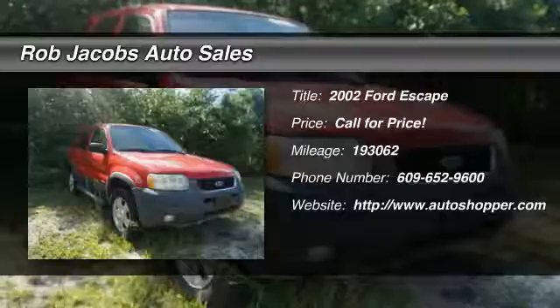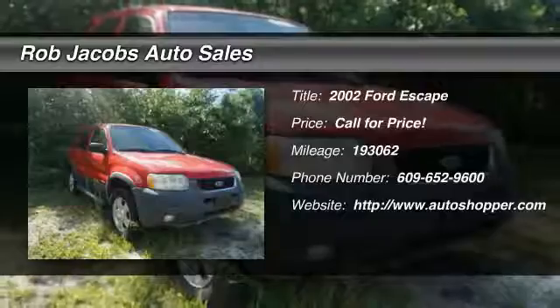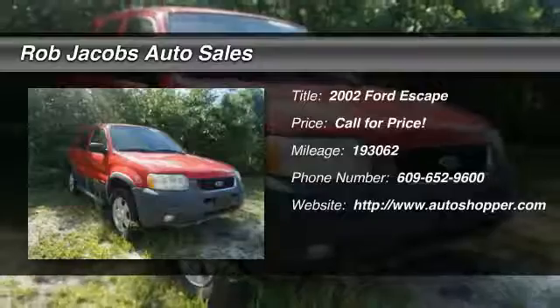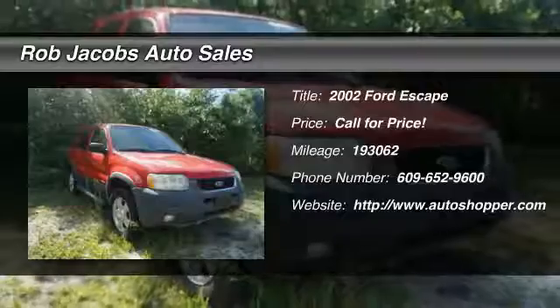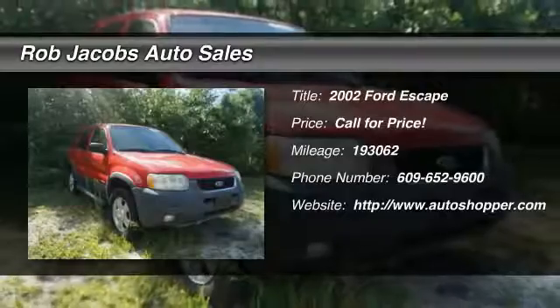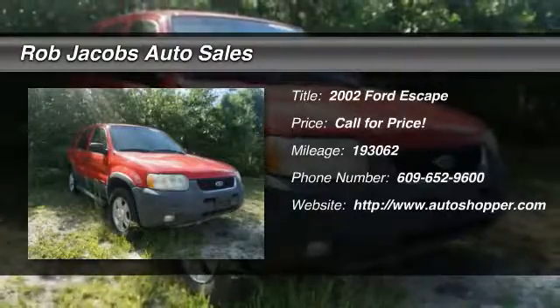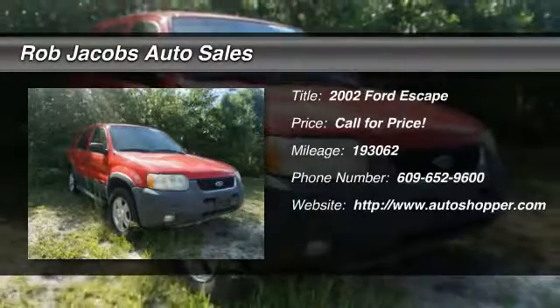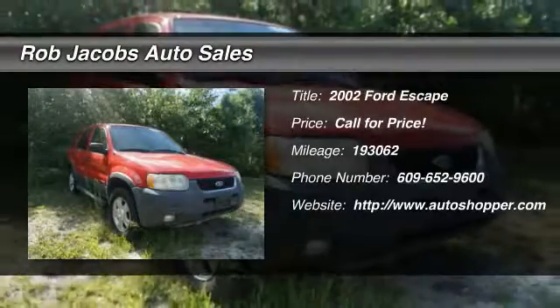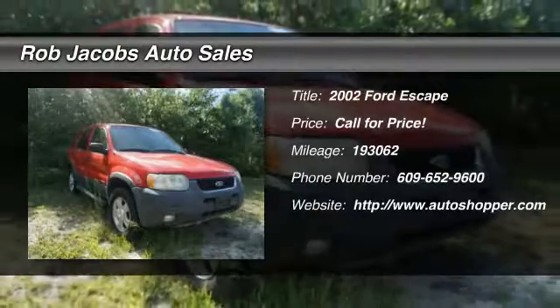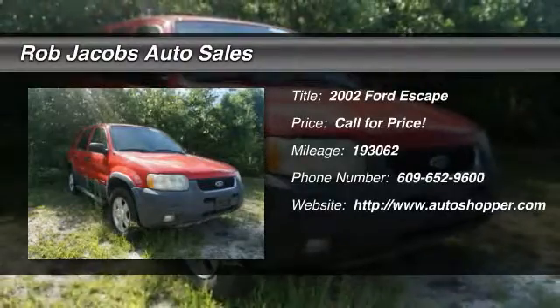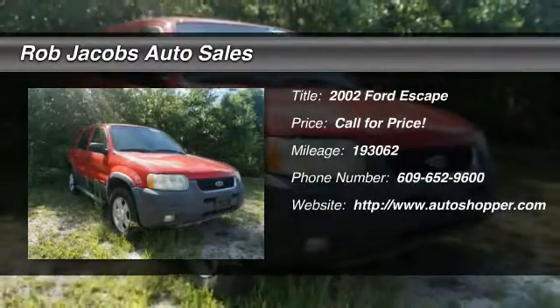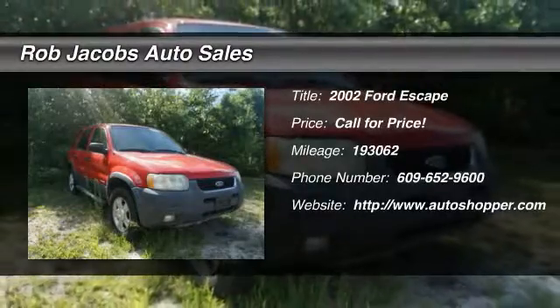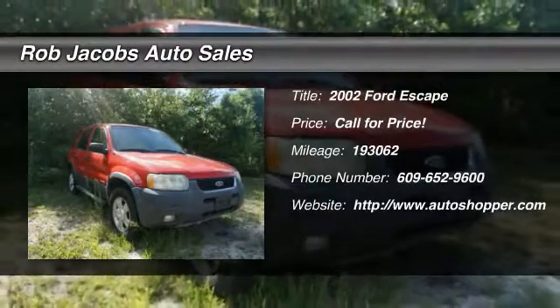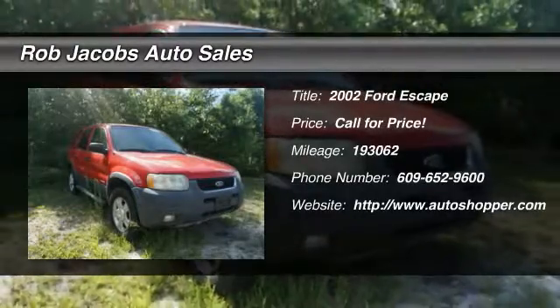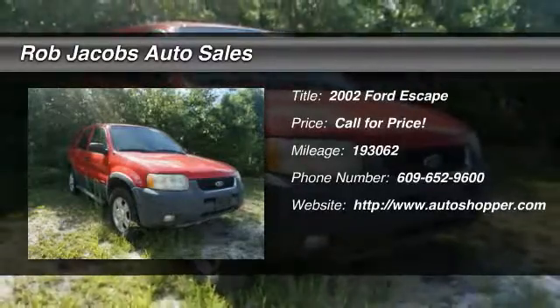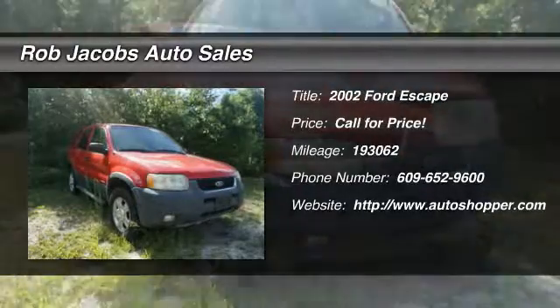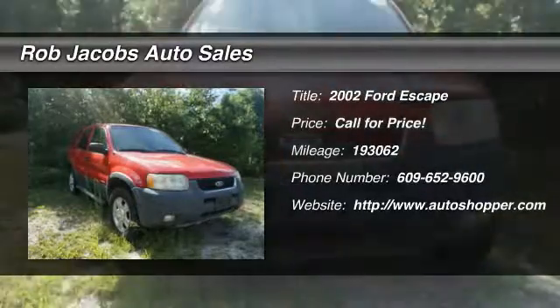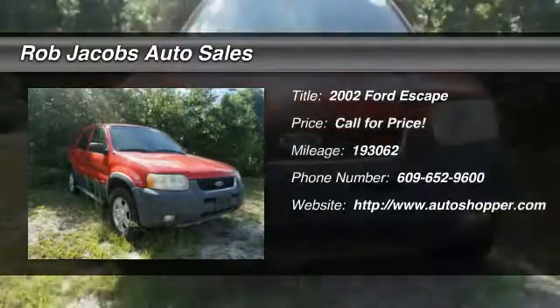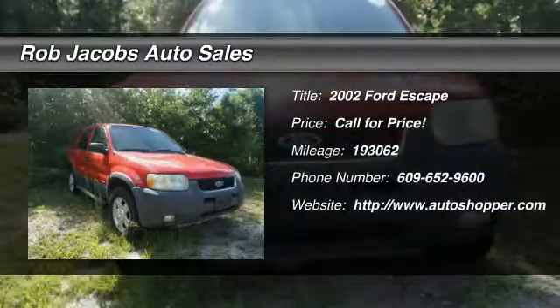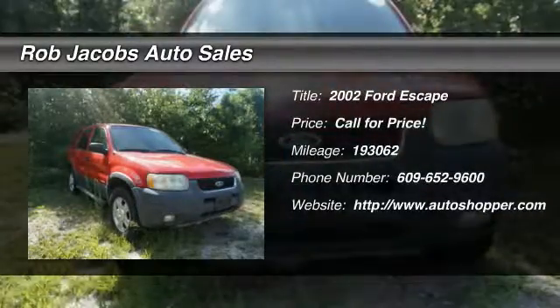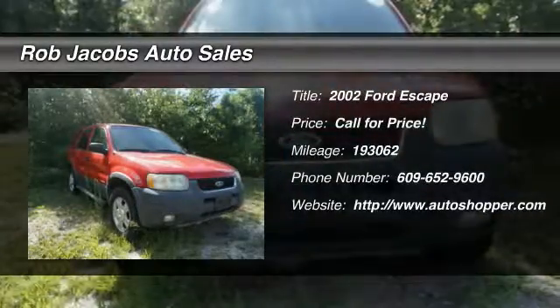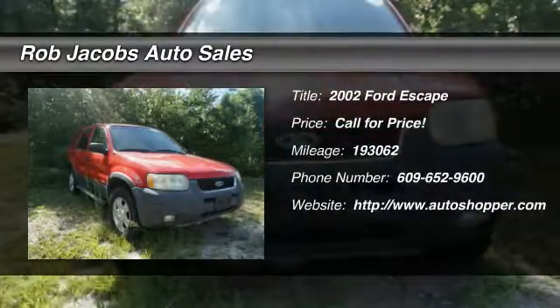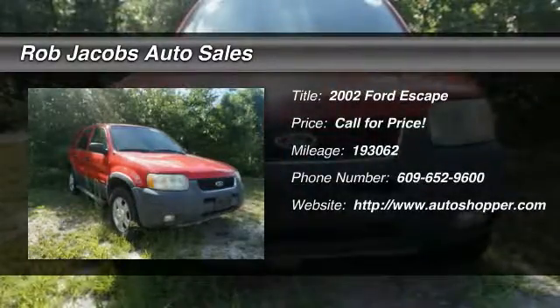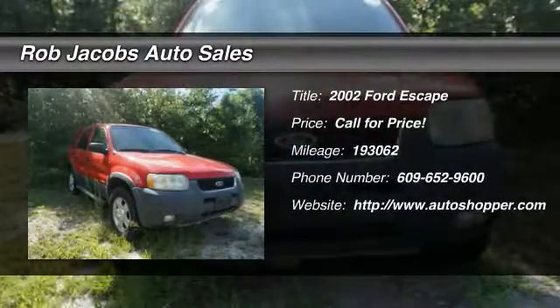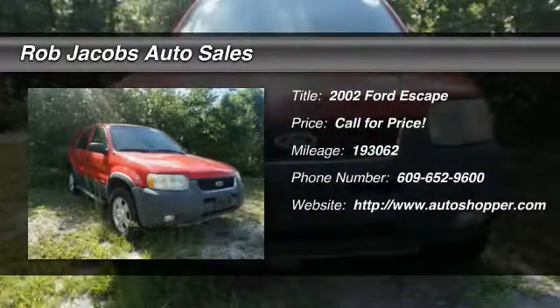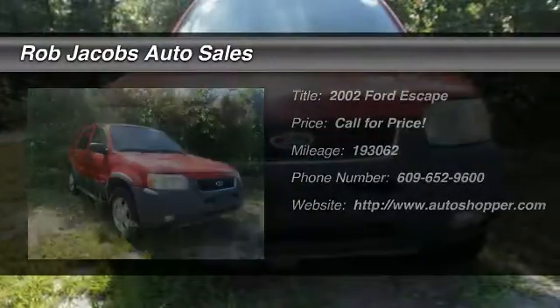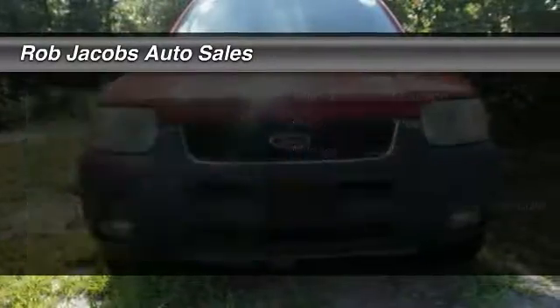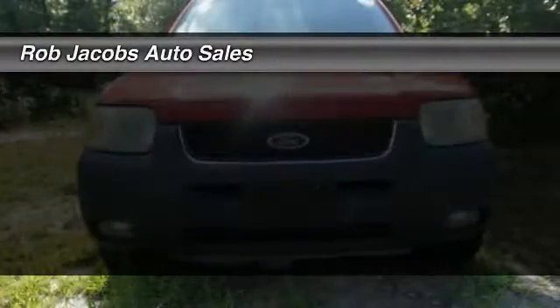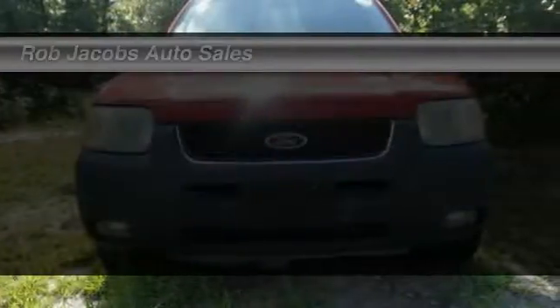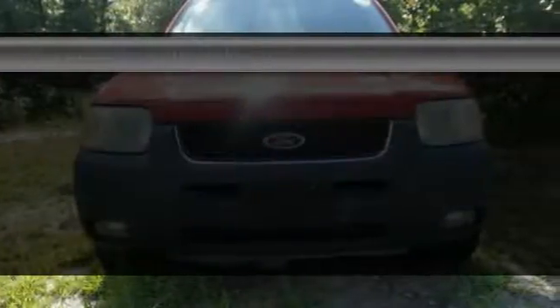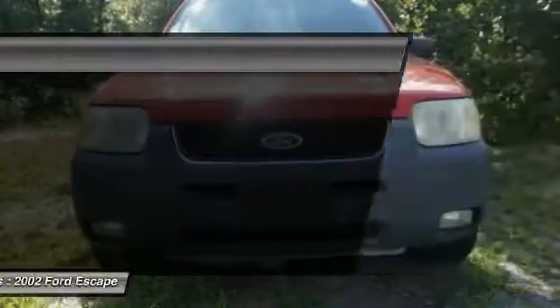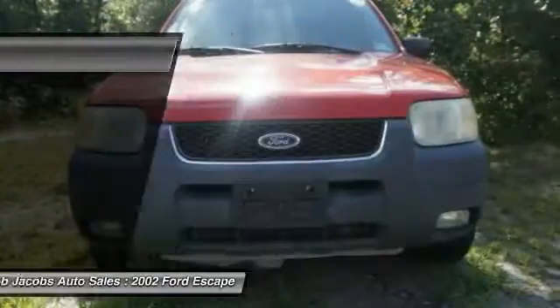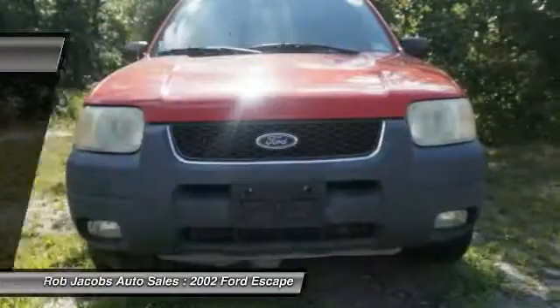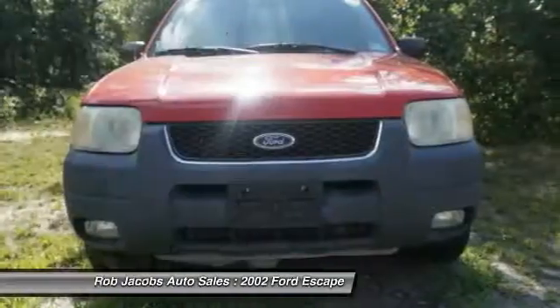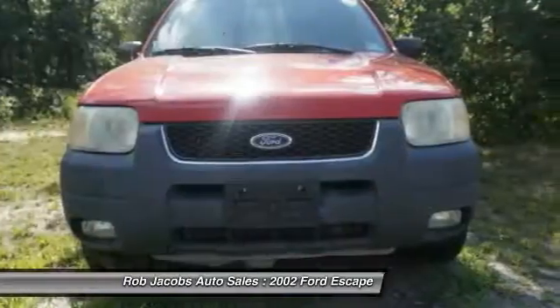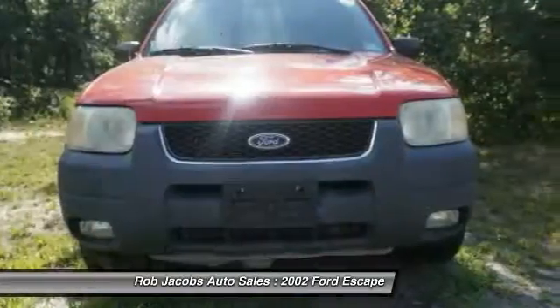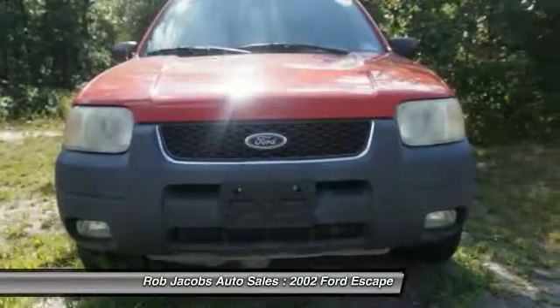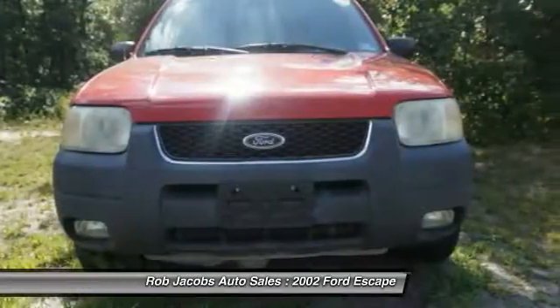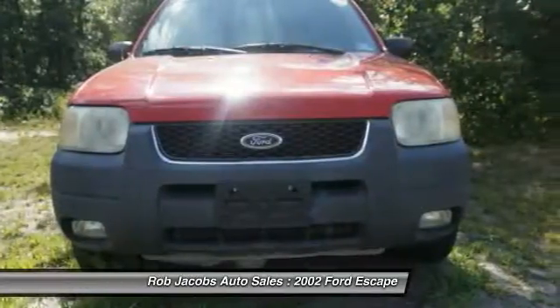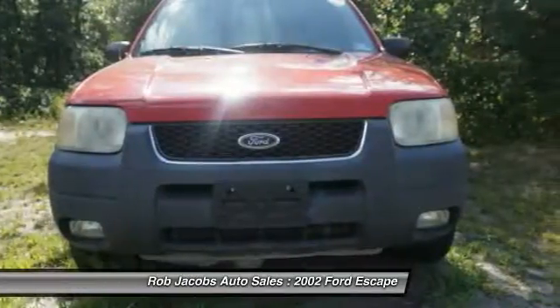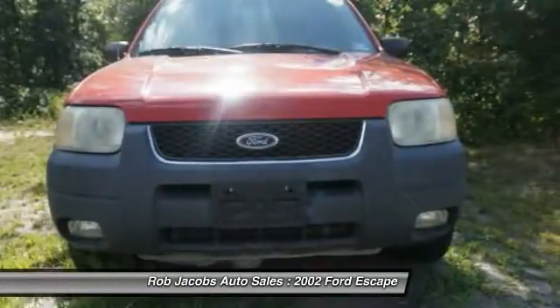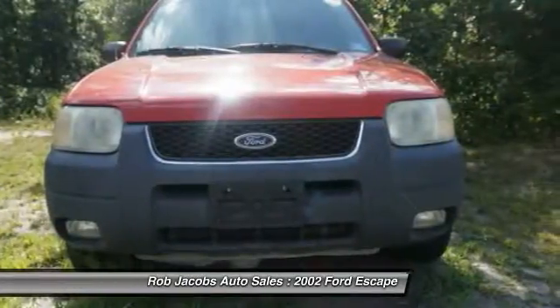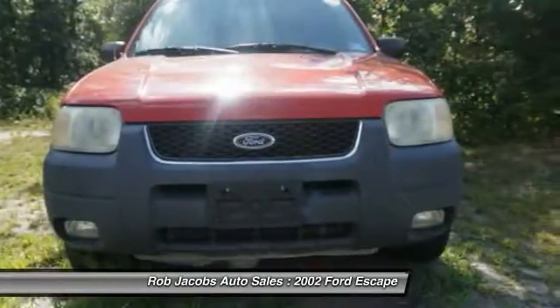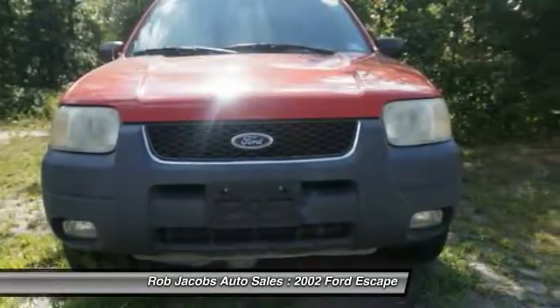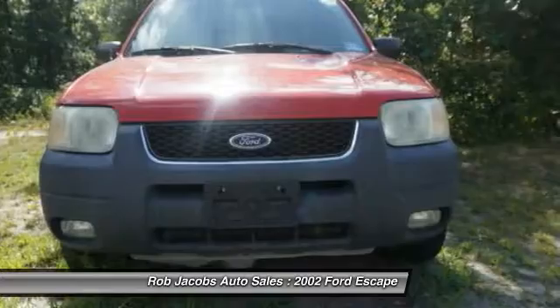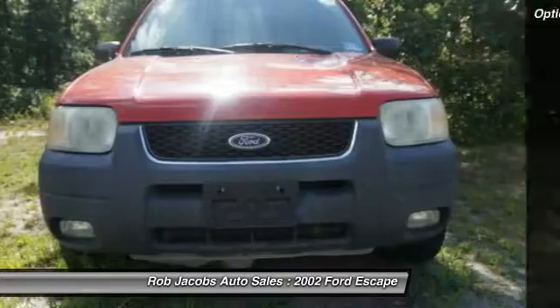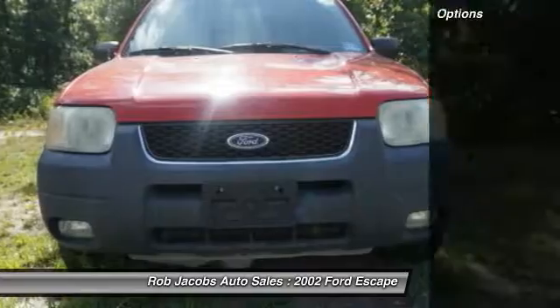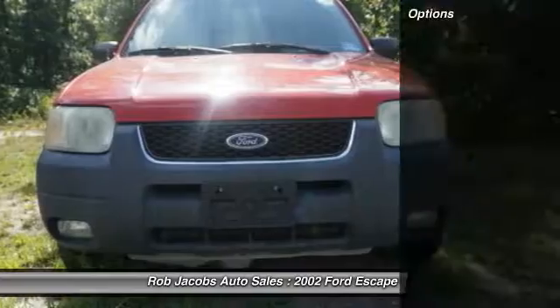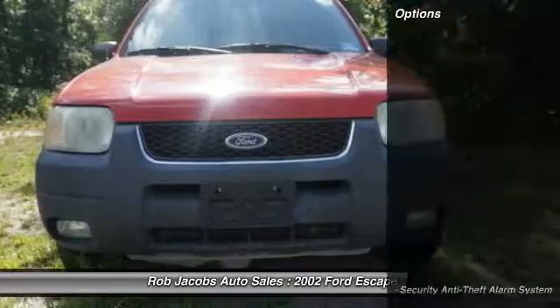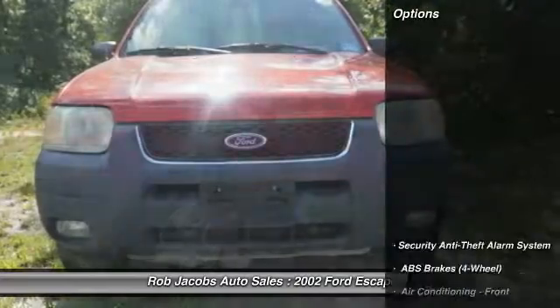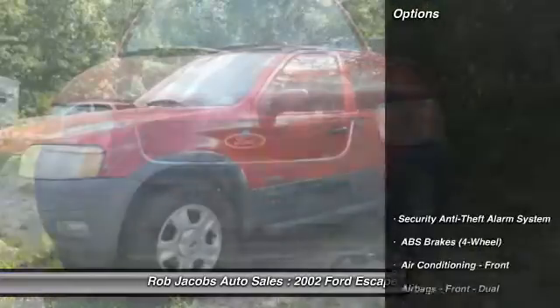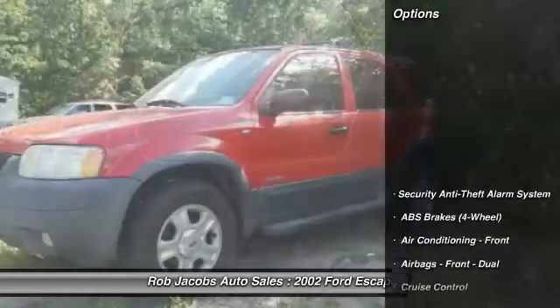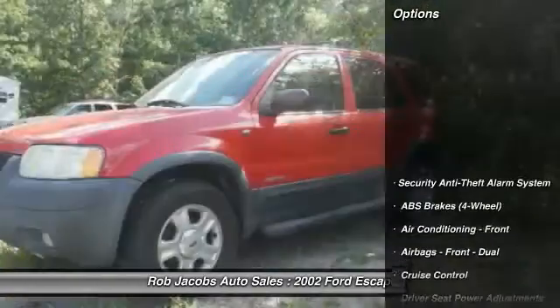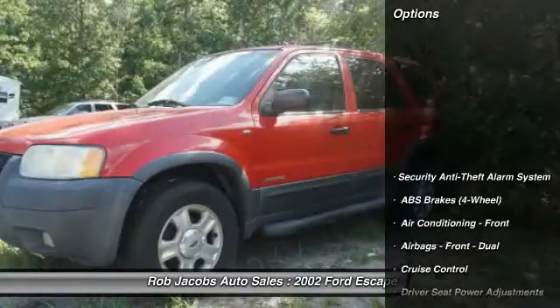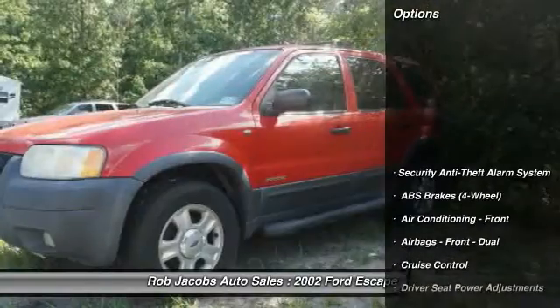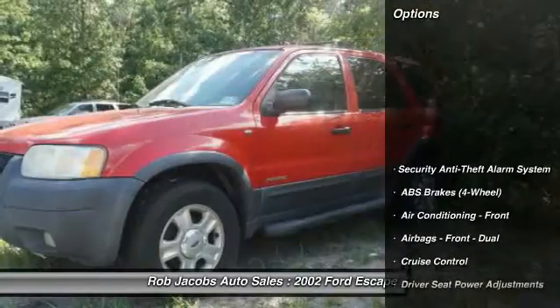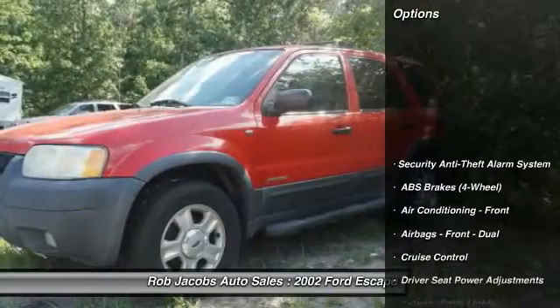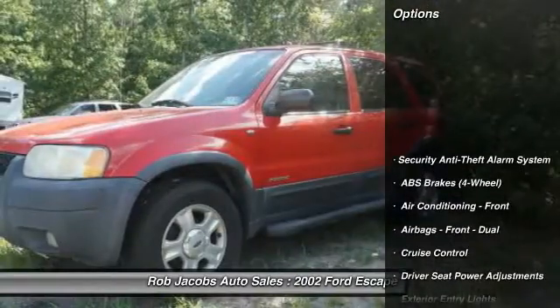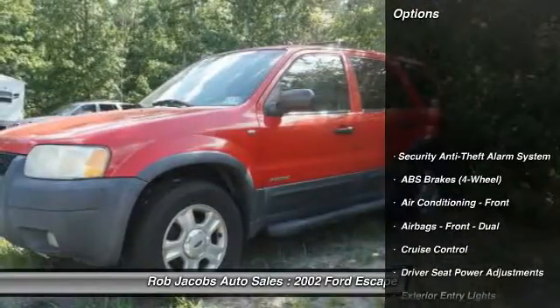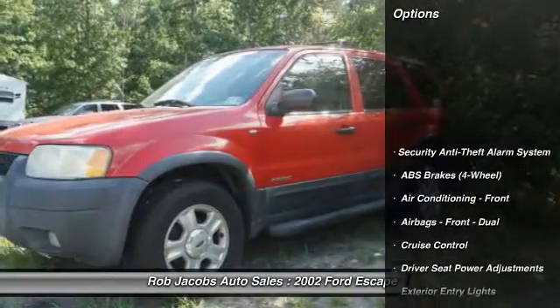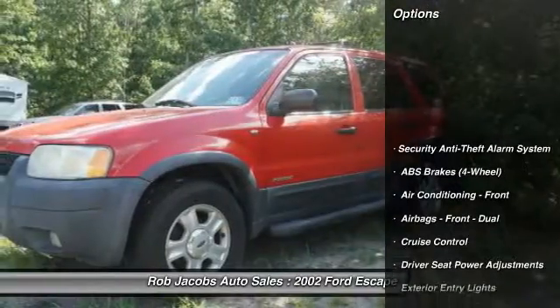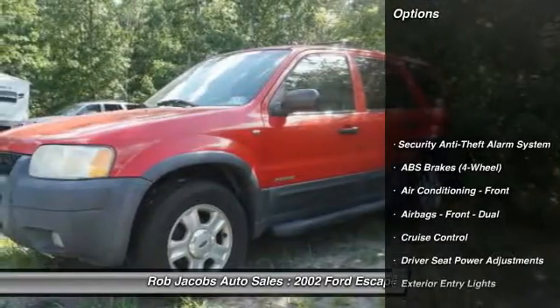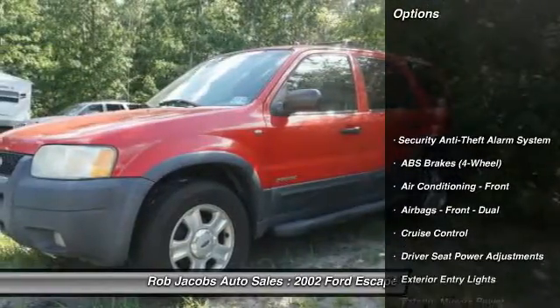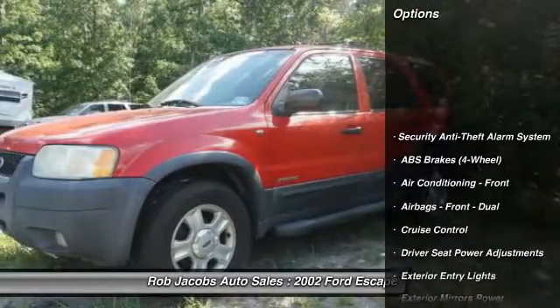The 2002 Ford Escape. Gas engines flex, tow, sip, and go with Ford Escape.